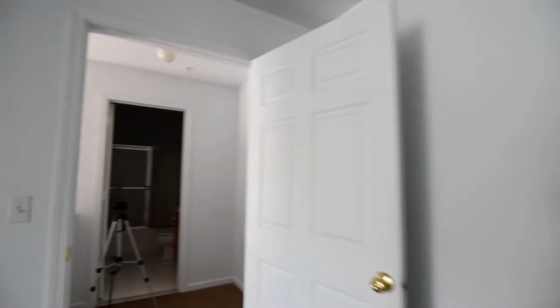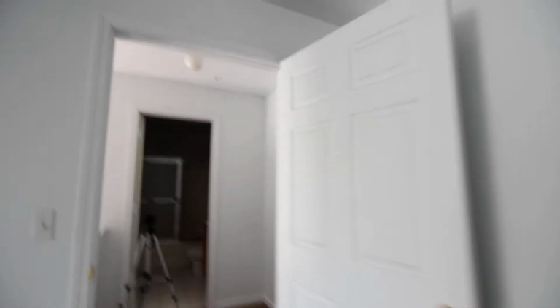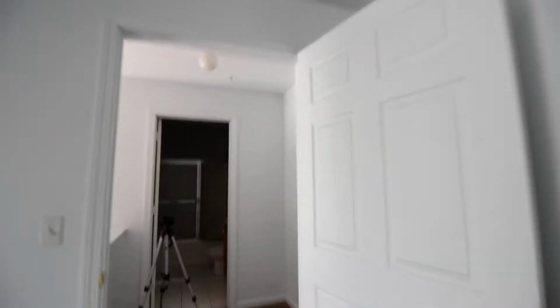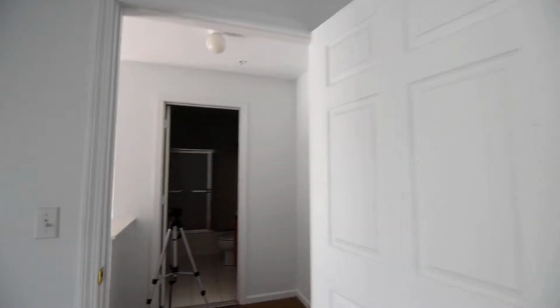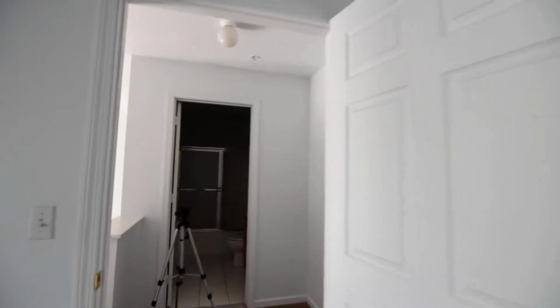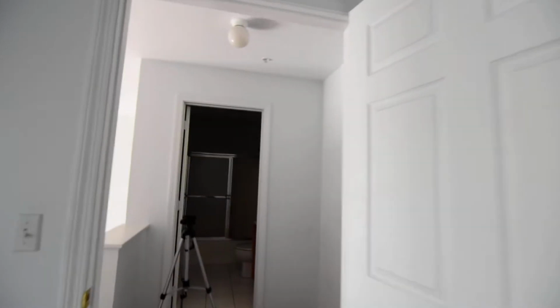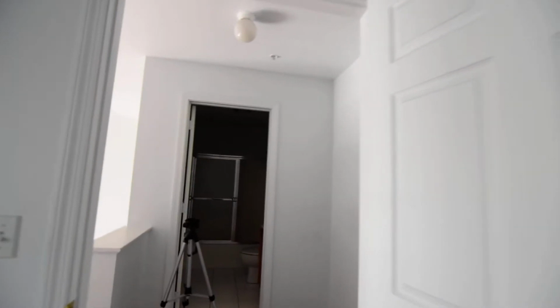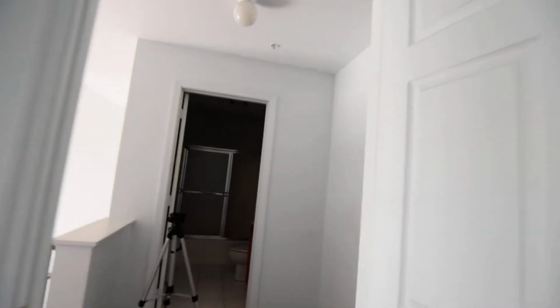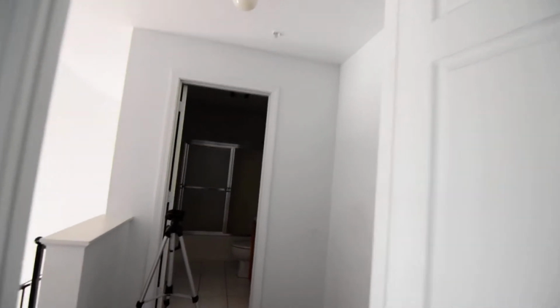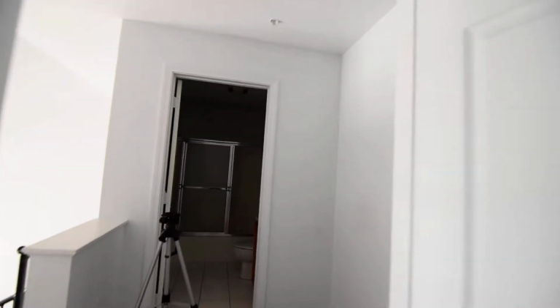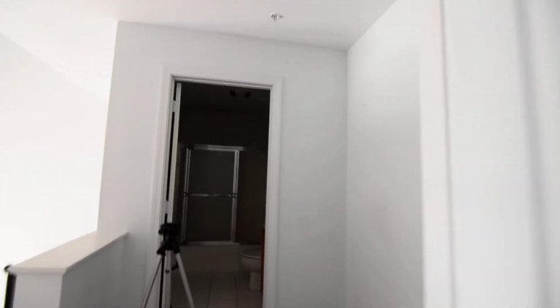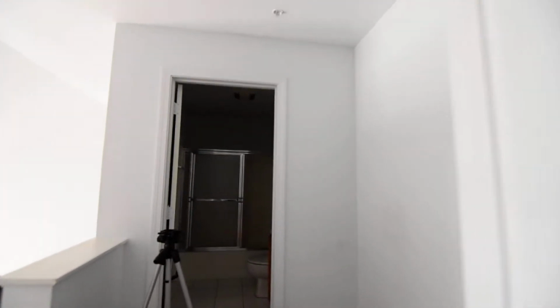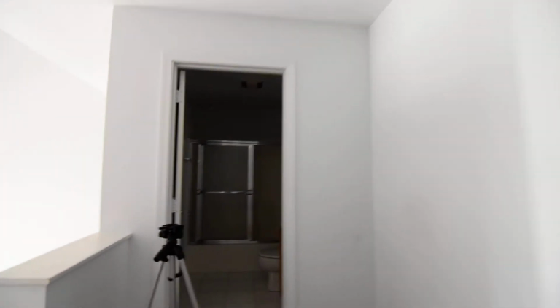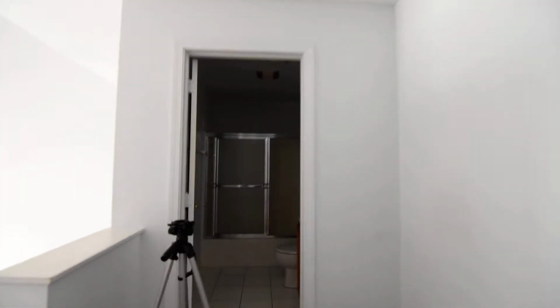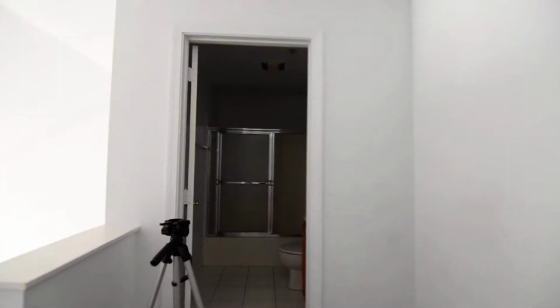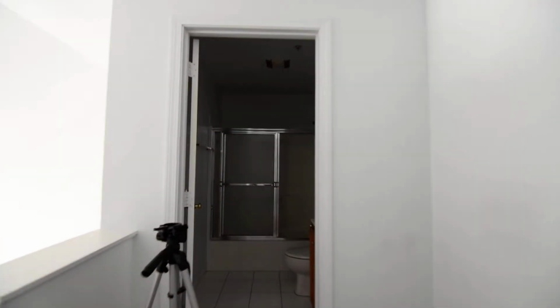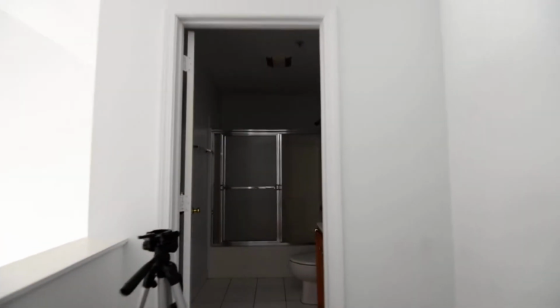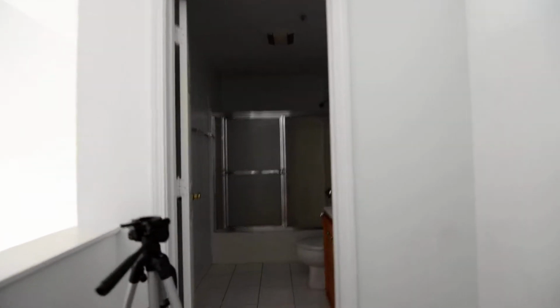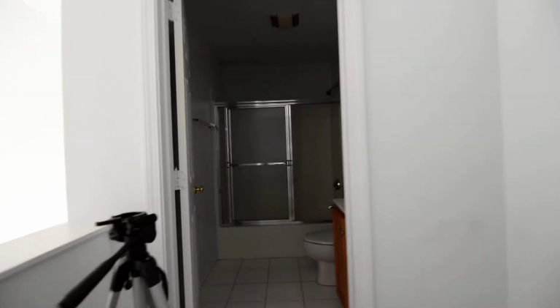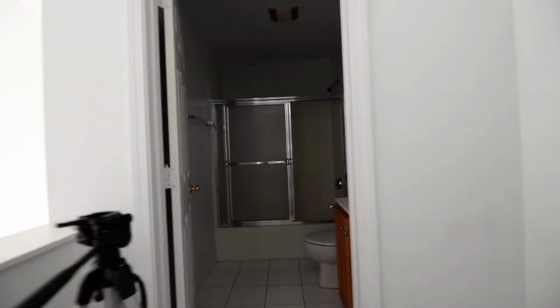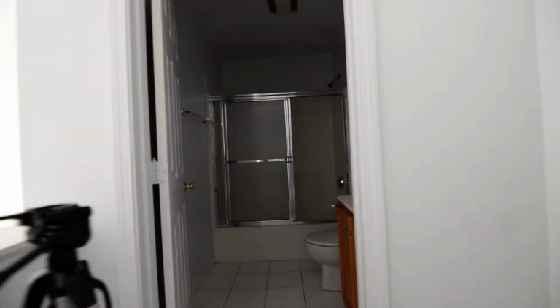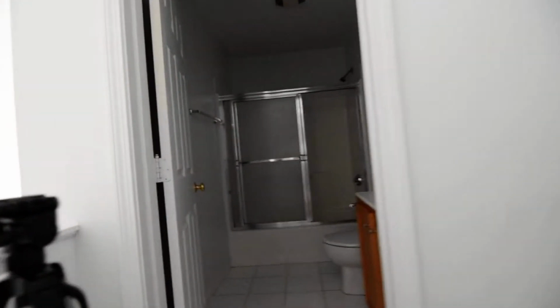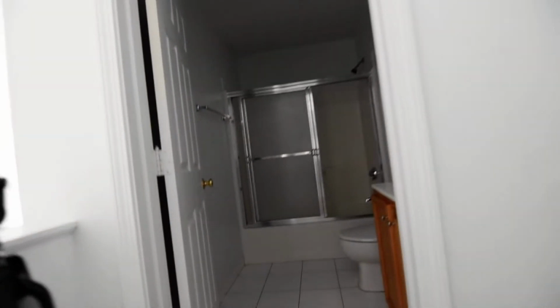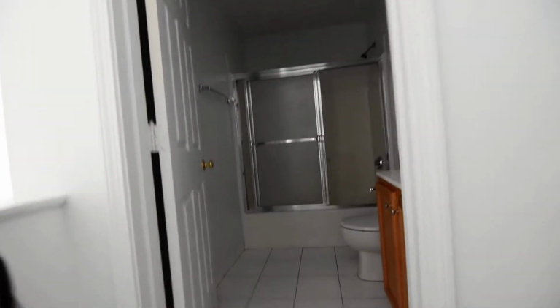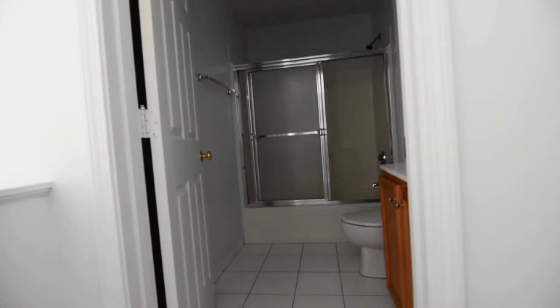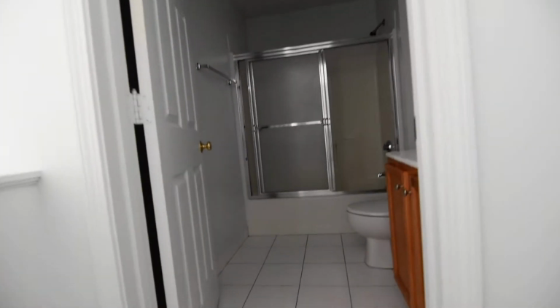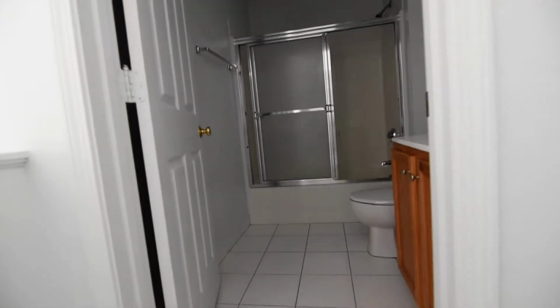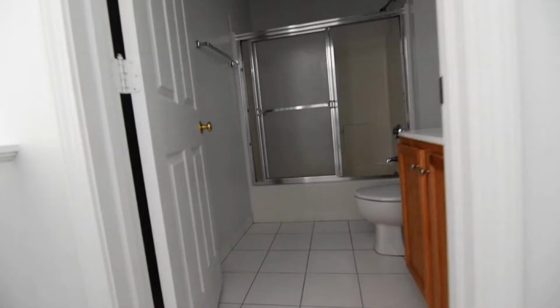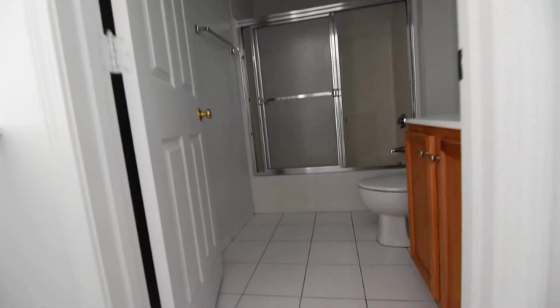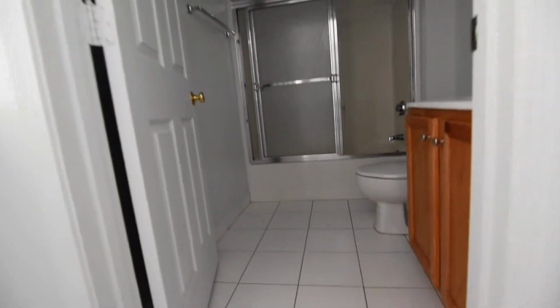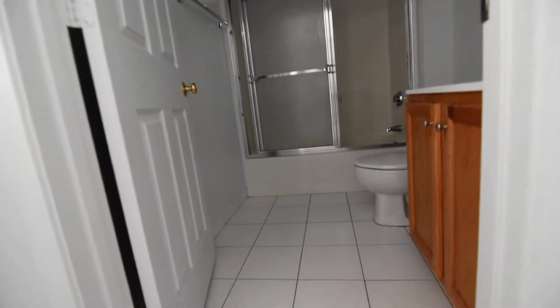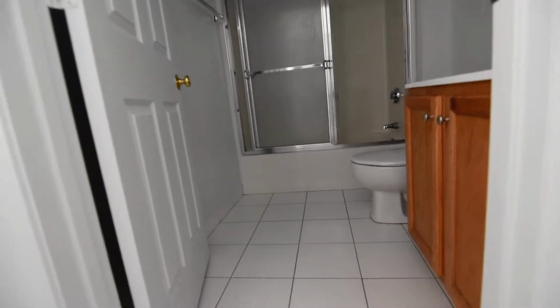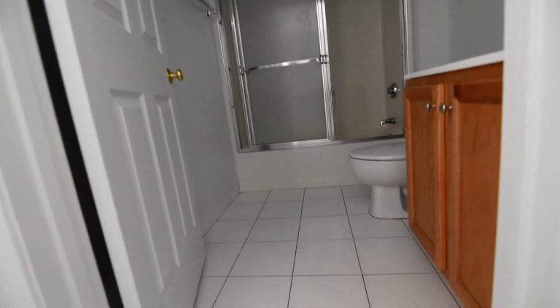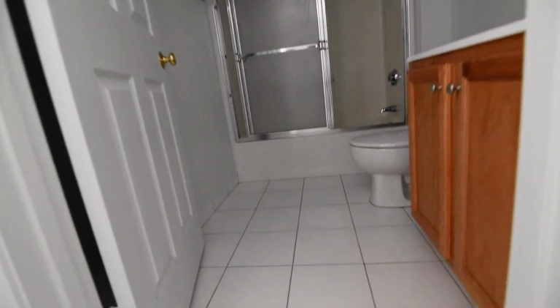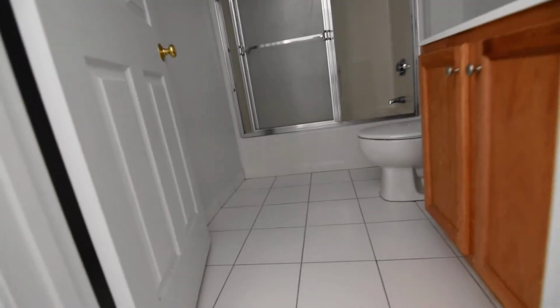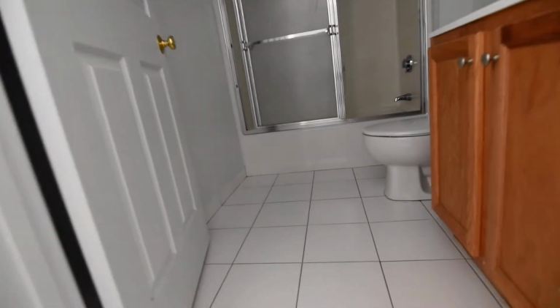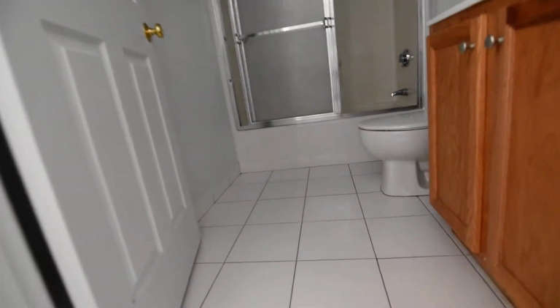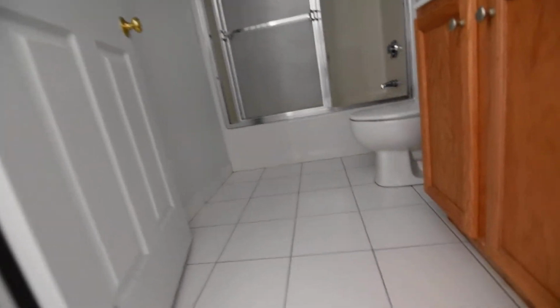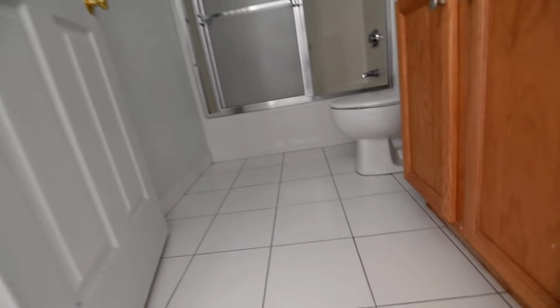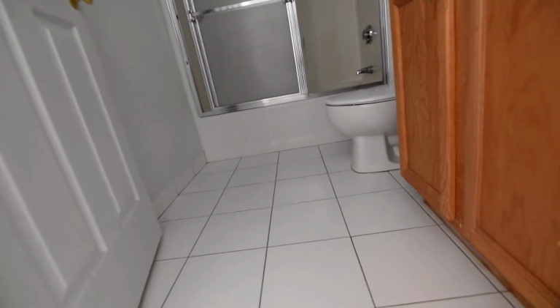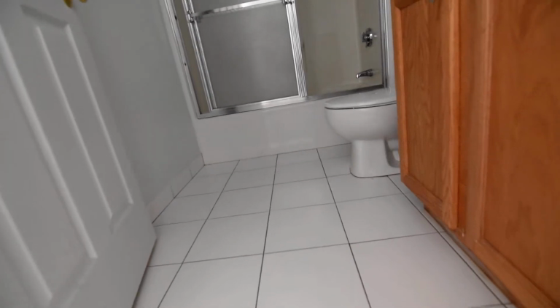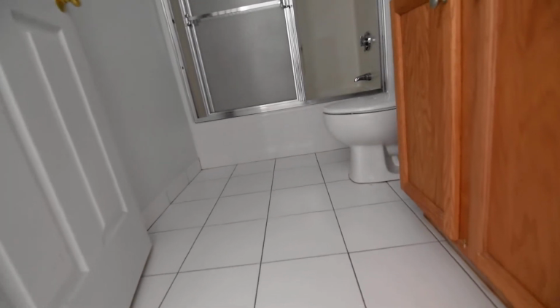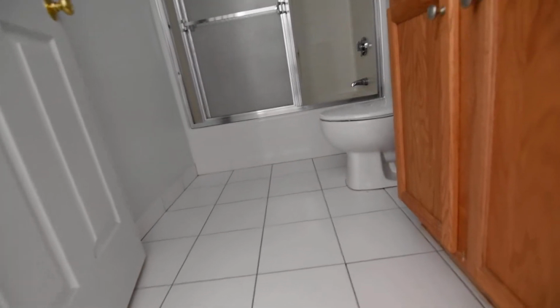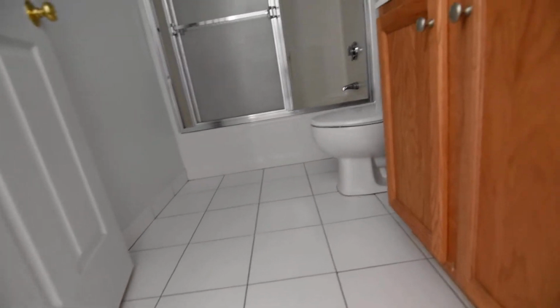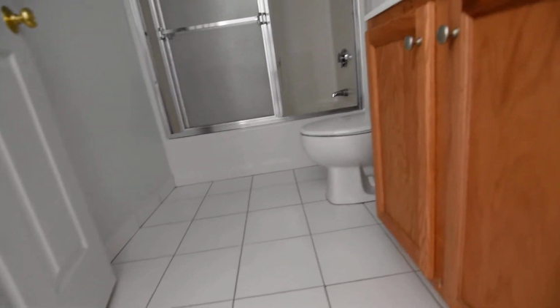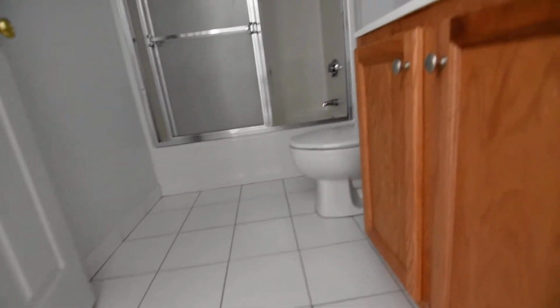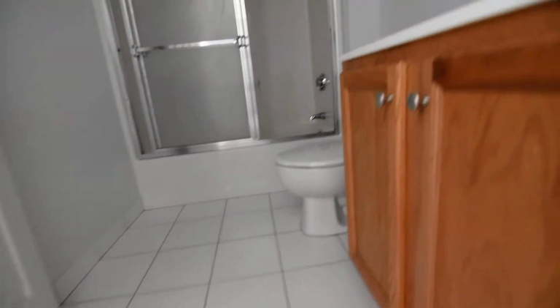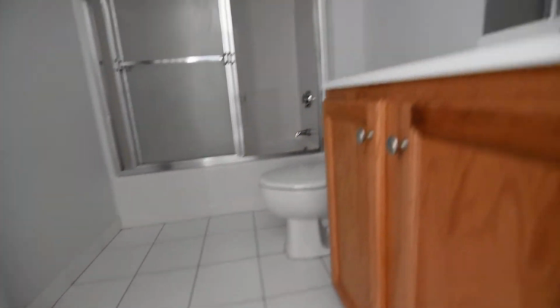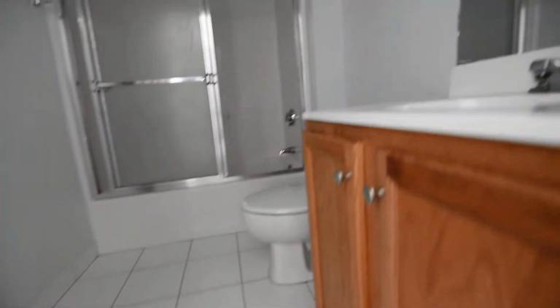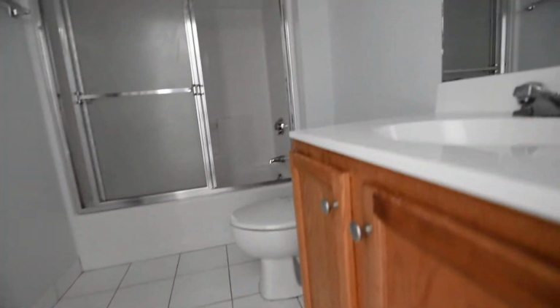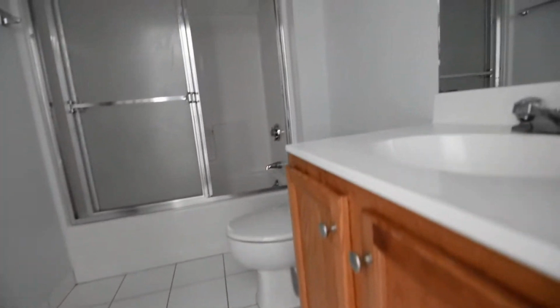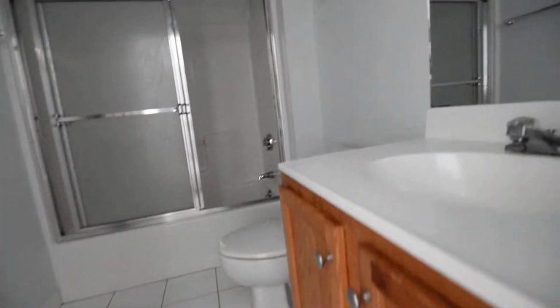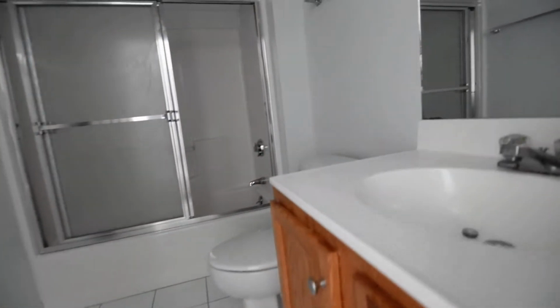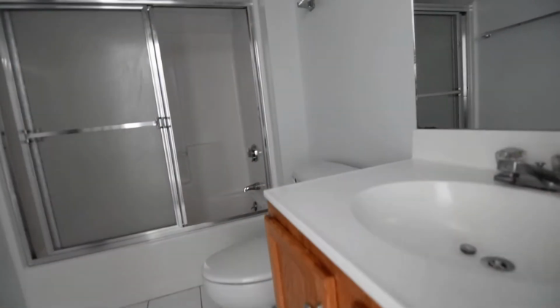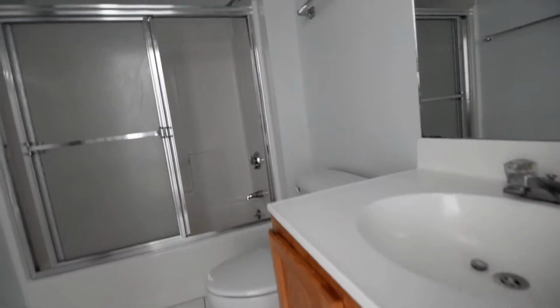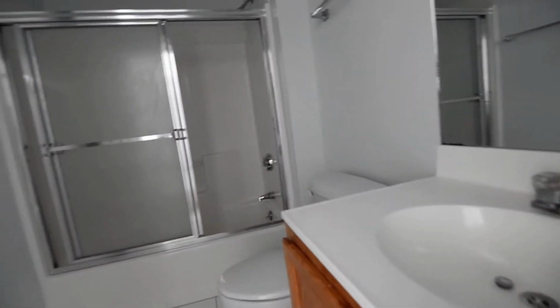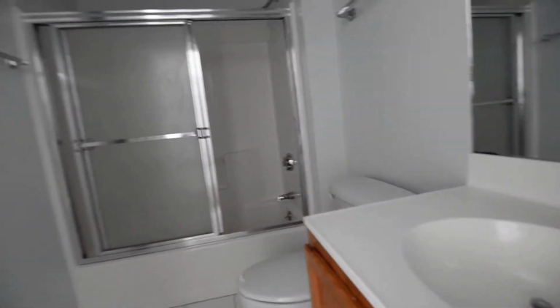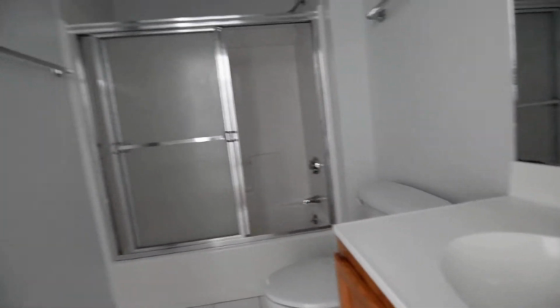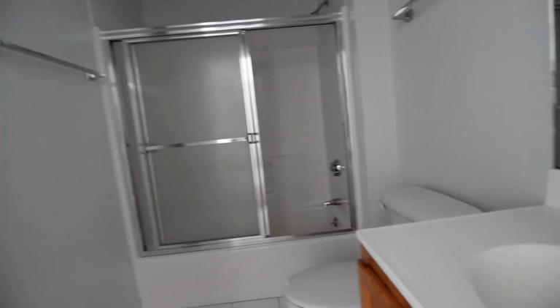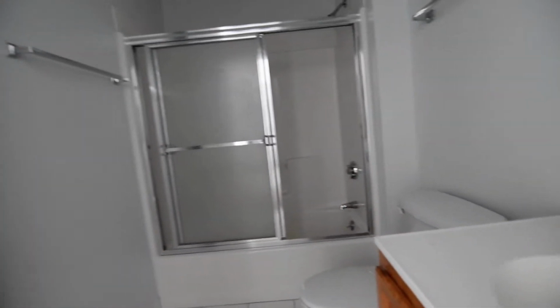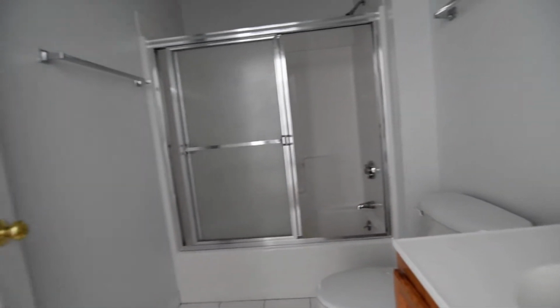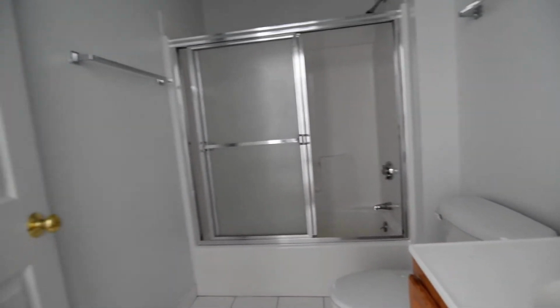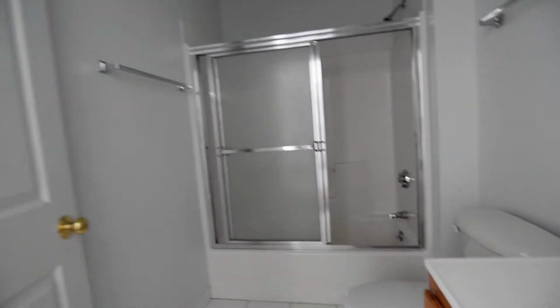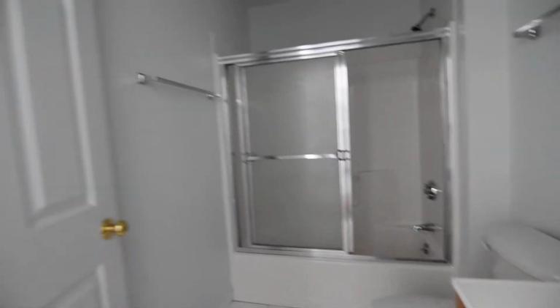This is the bathroom. Sorry the power's out, so it's a little dark. But you can see what's going on over there — nice and clean.